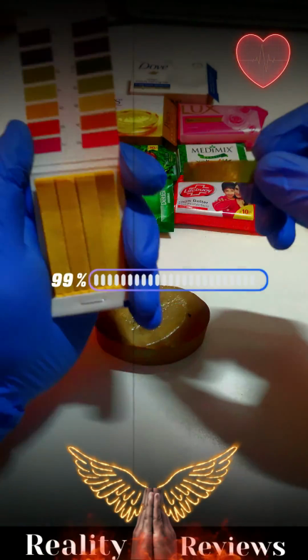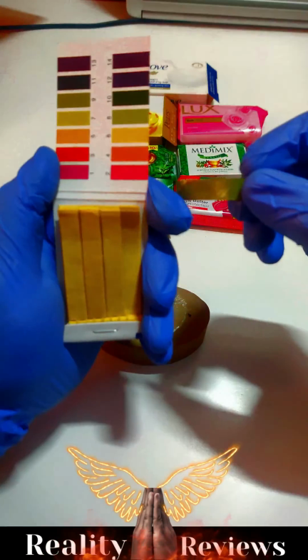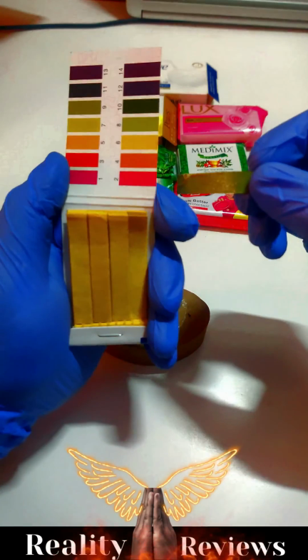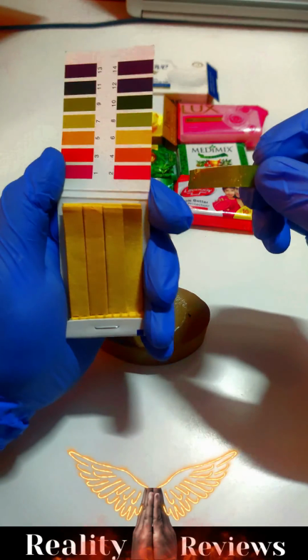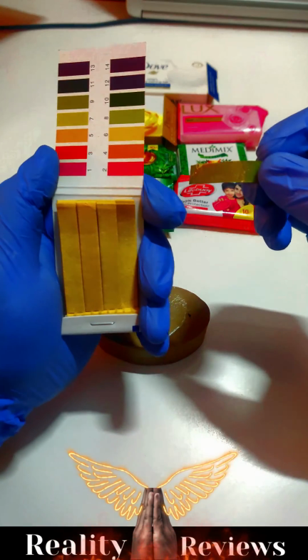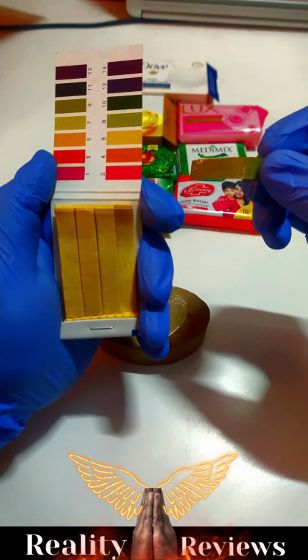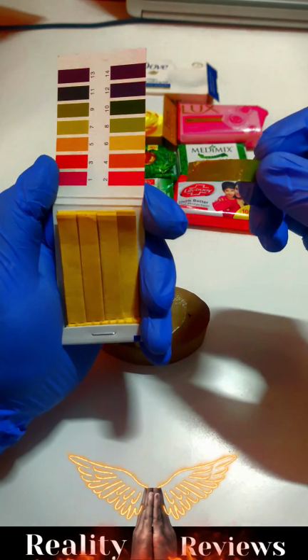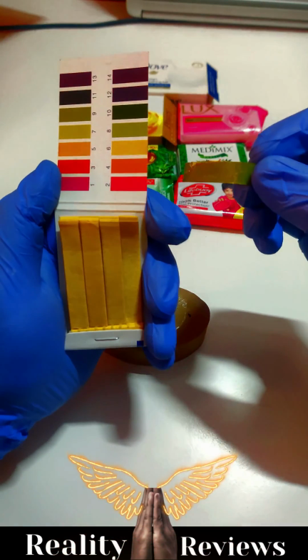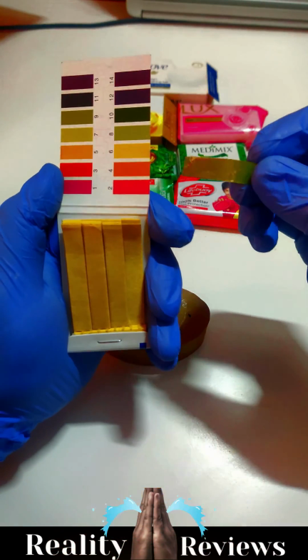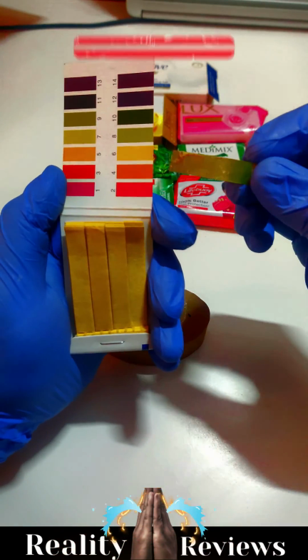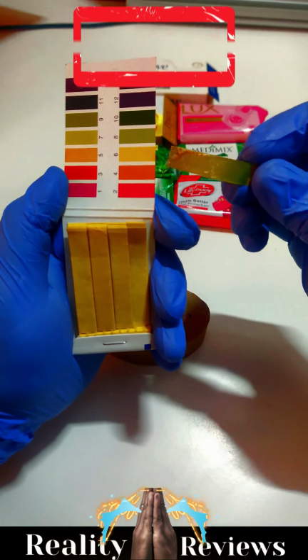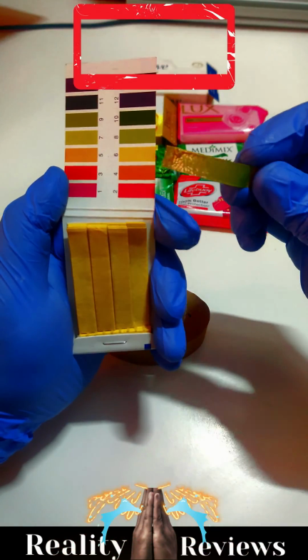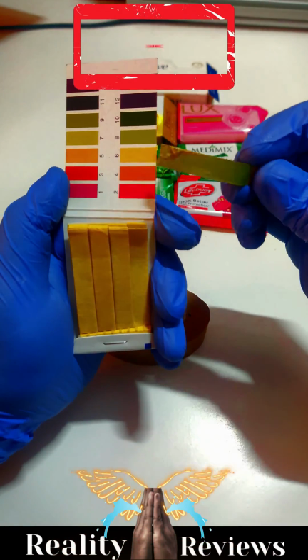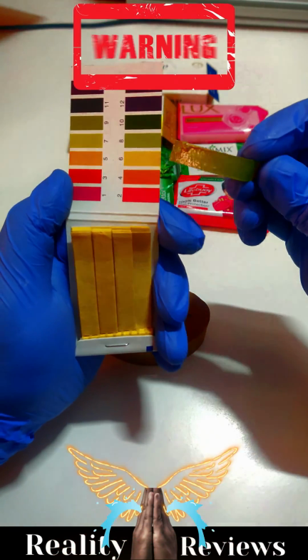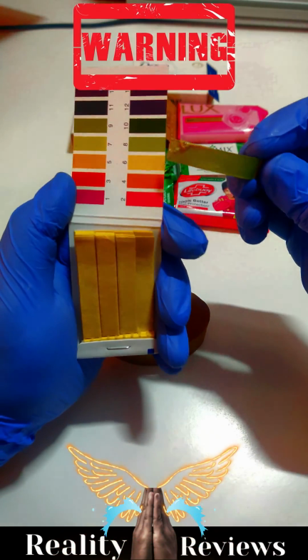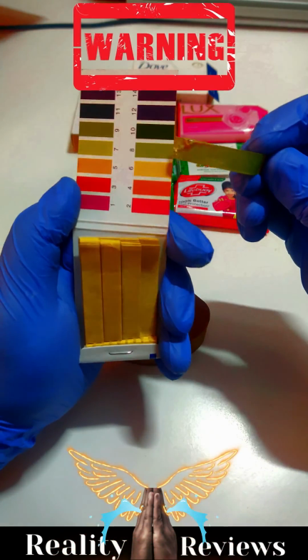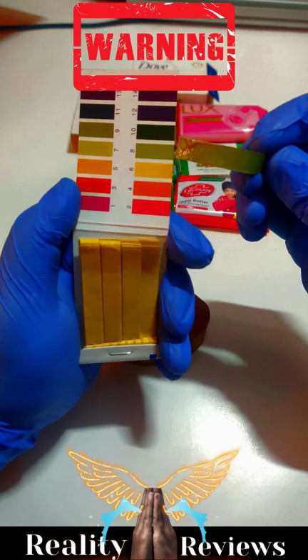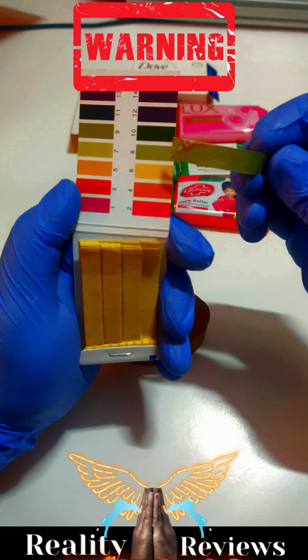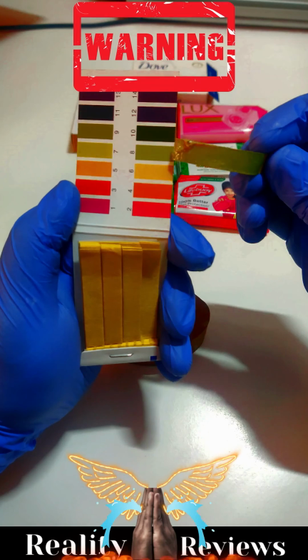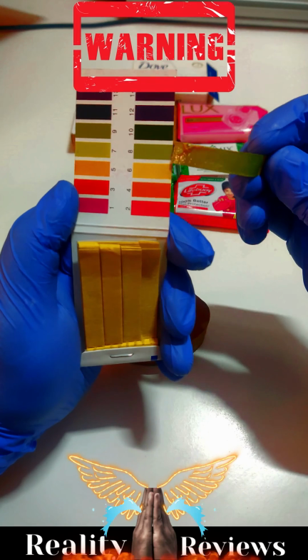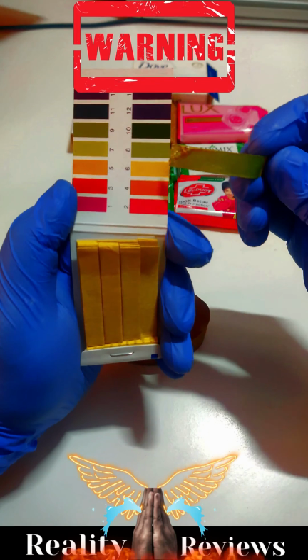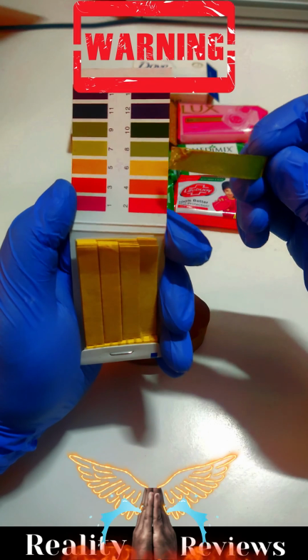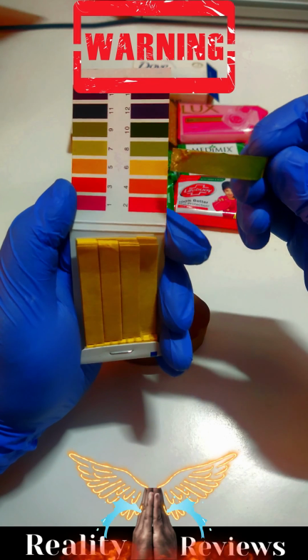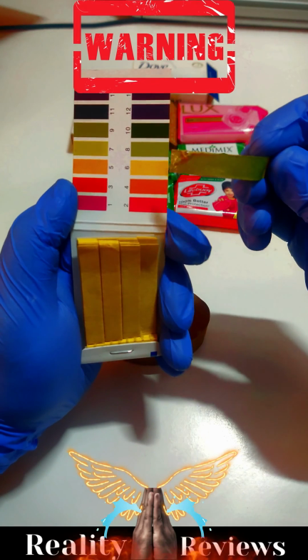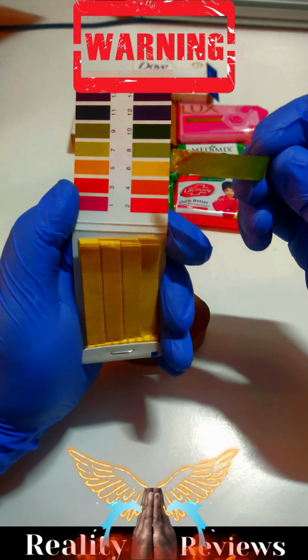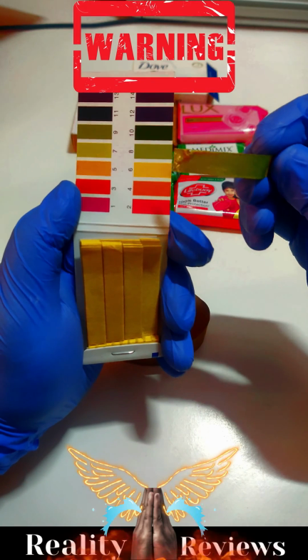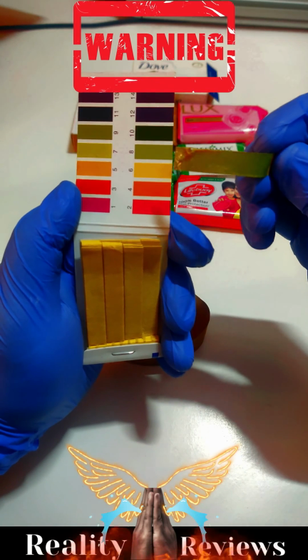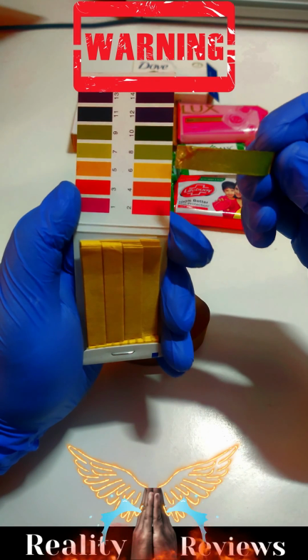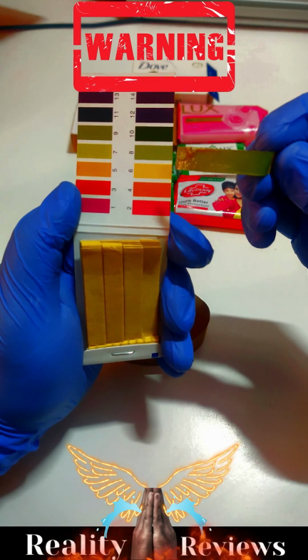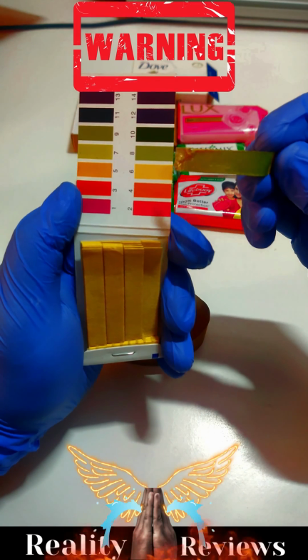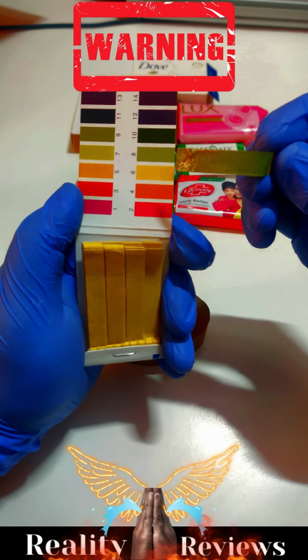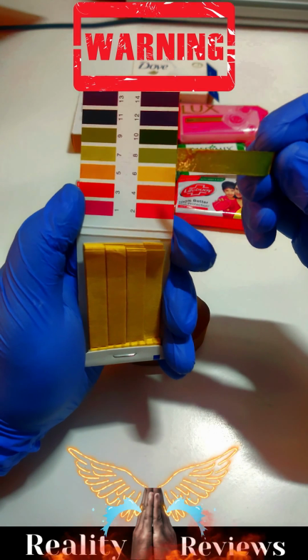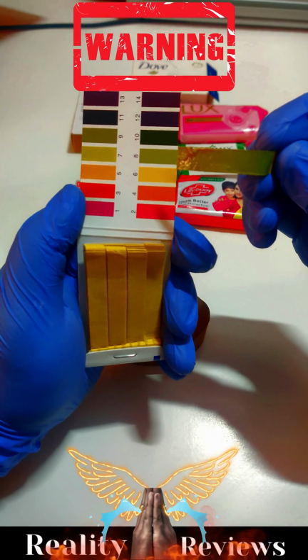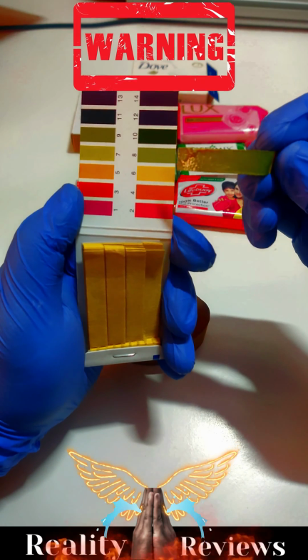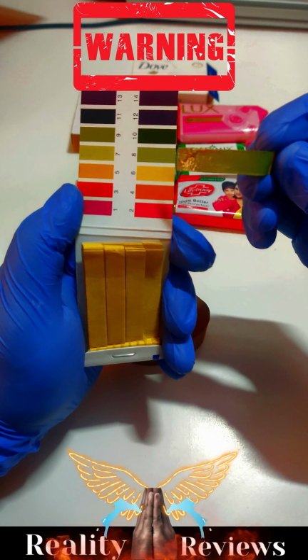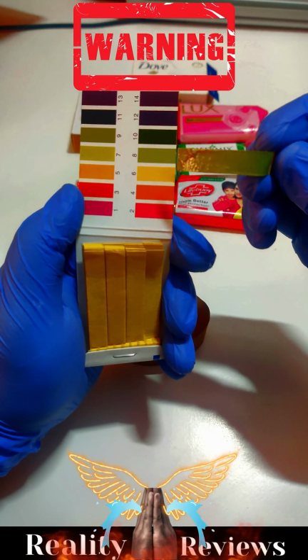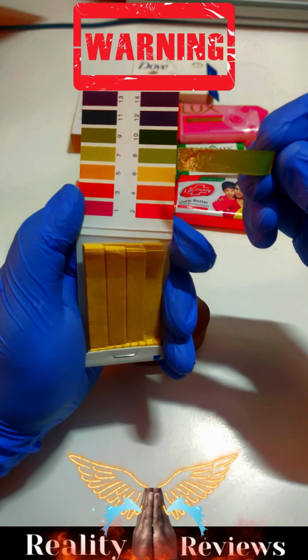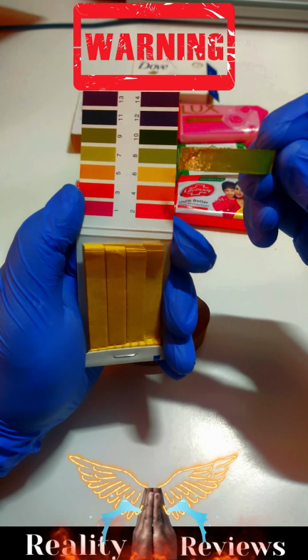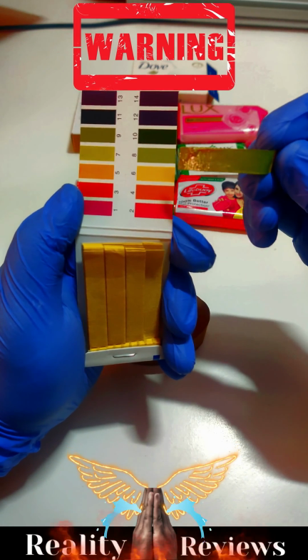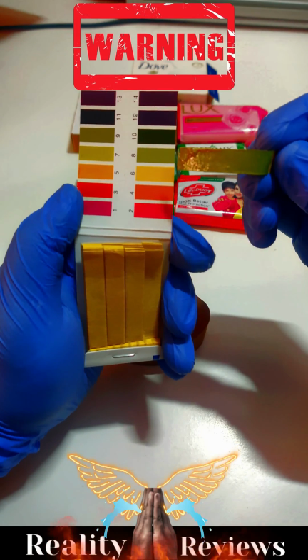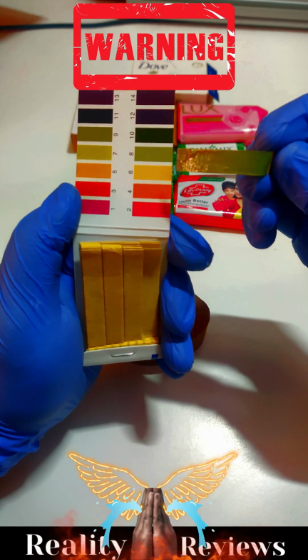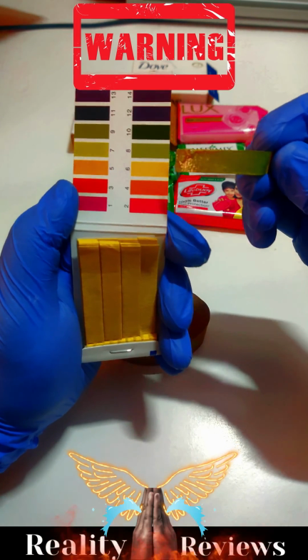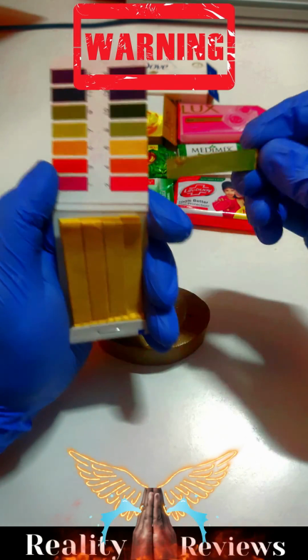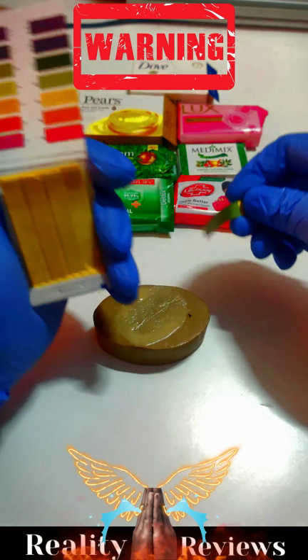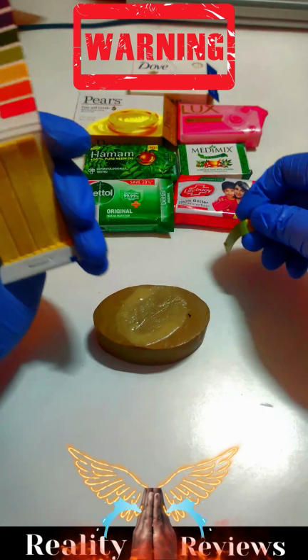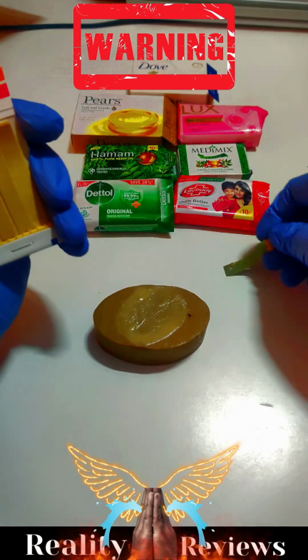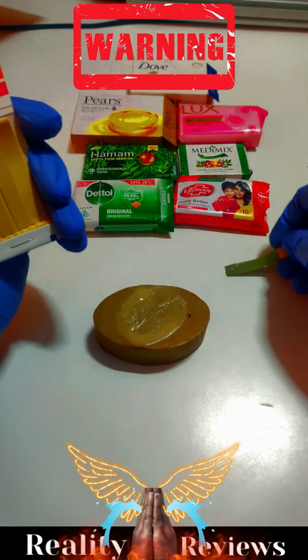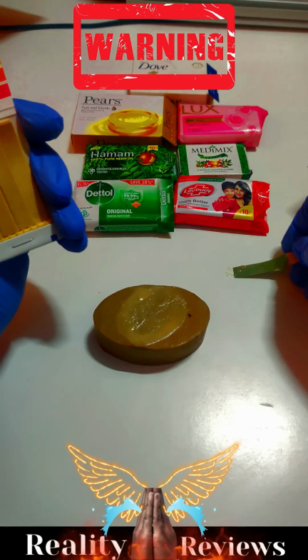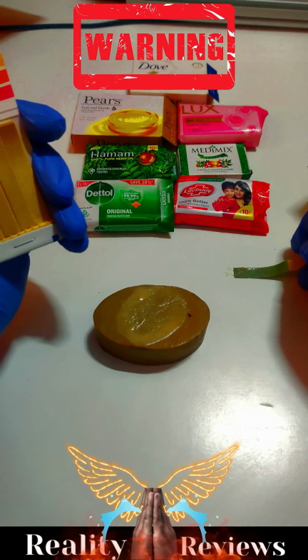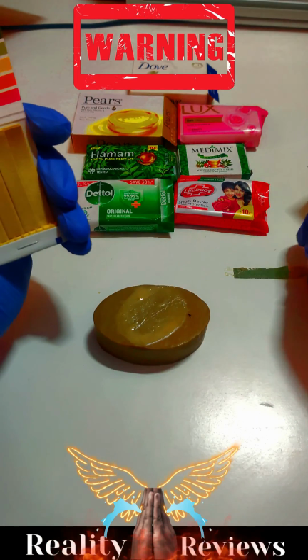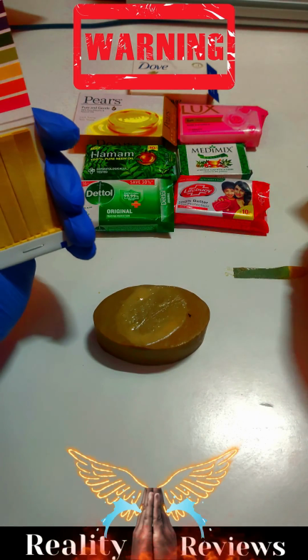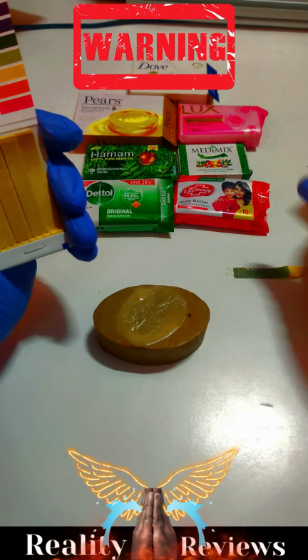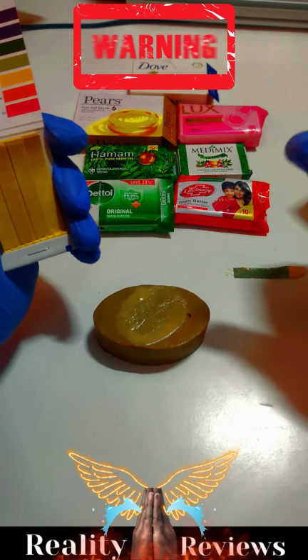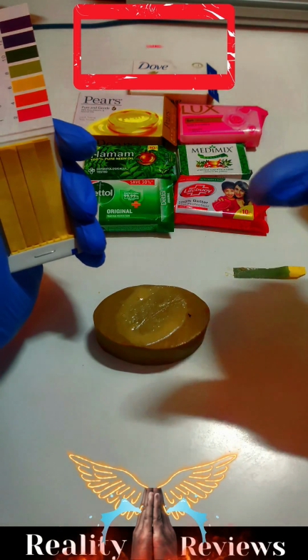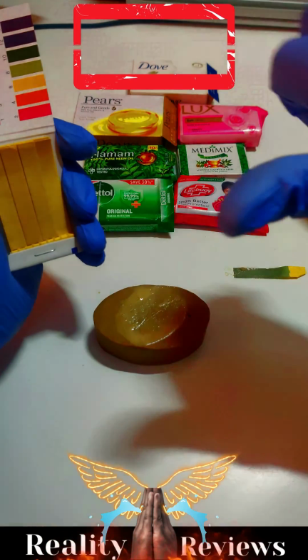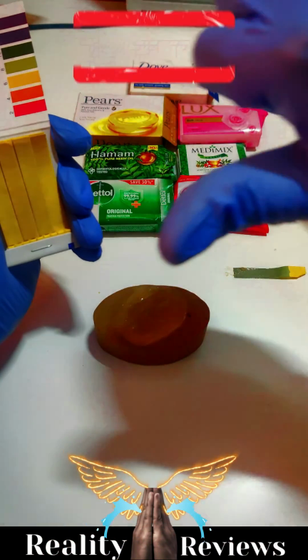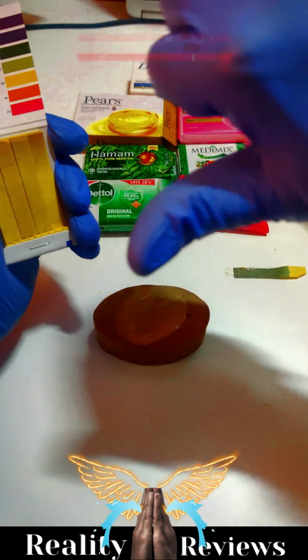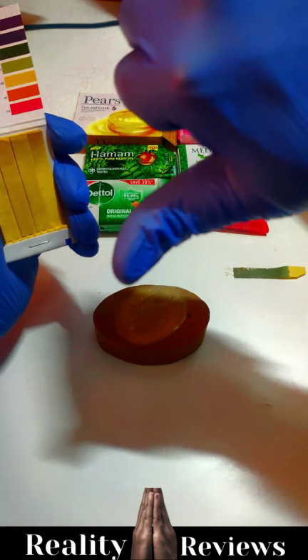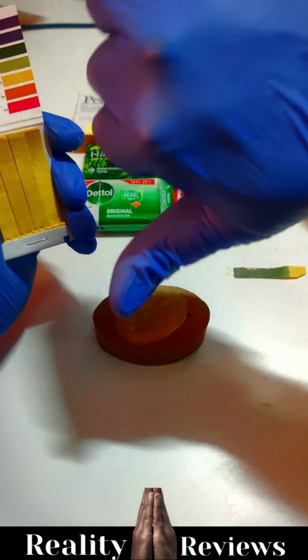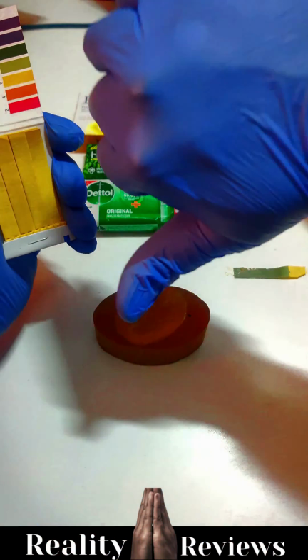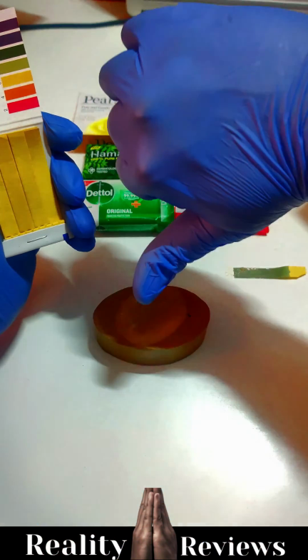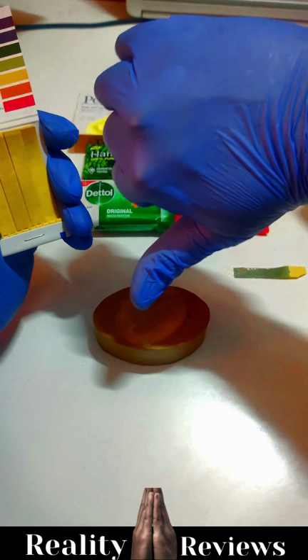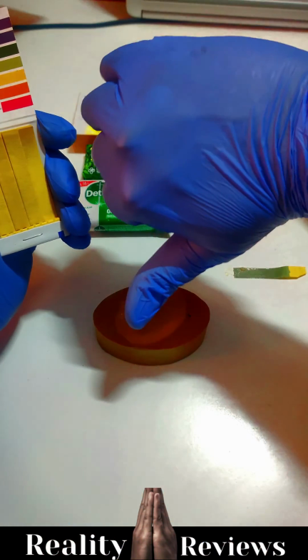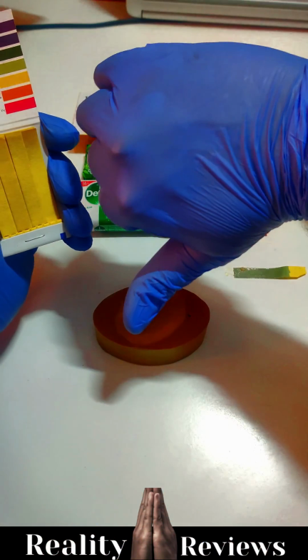As per the pH value, it is almost eight to nine, and it is not safe to use.